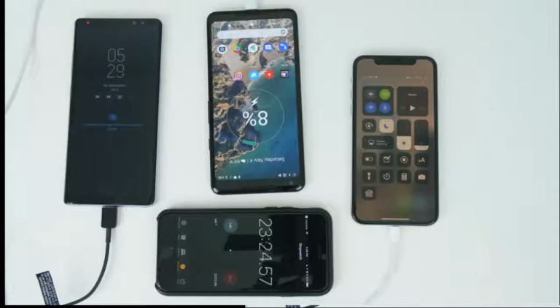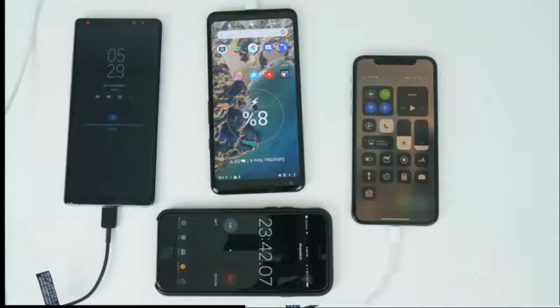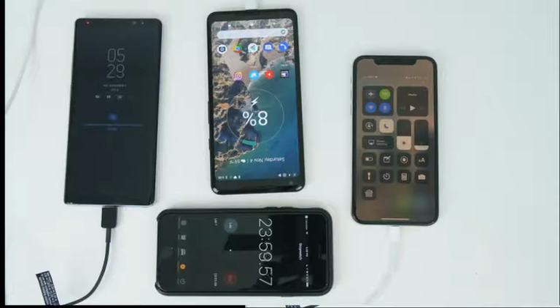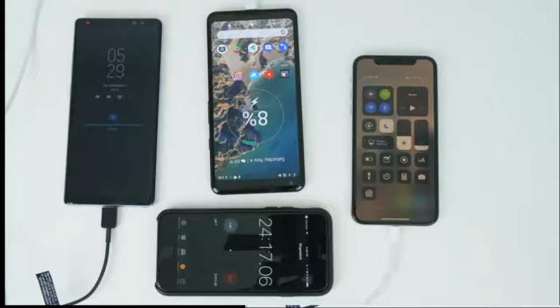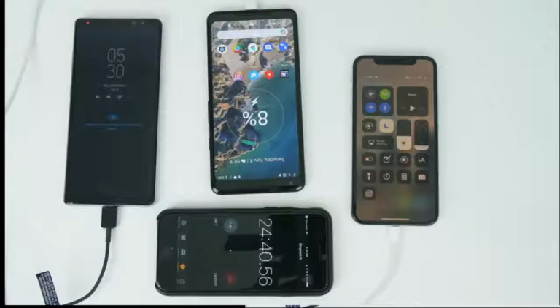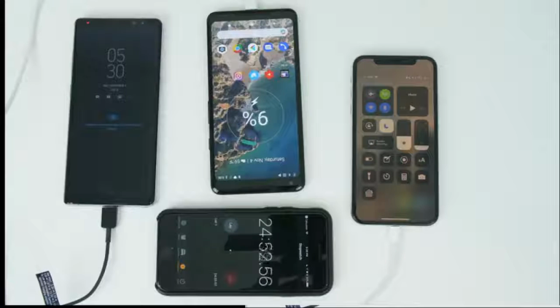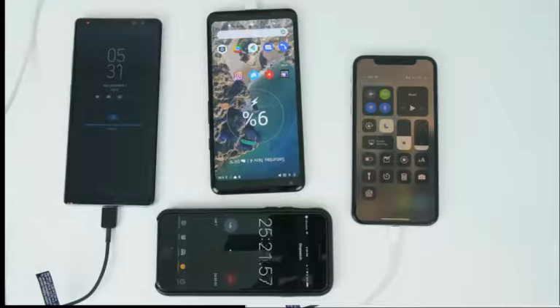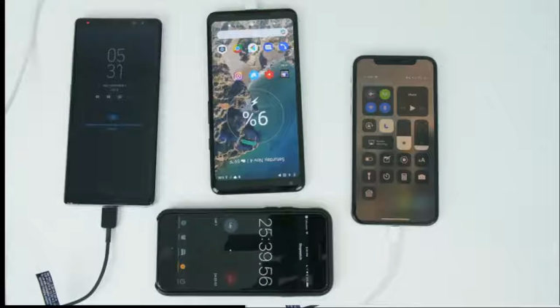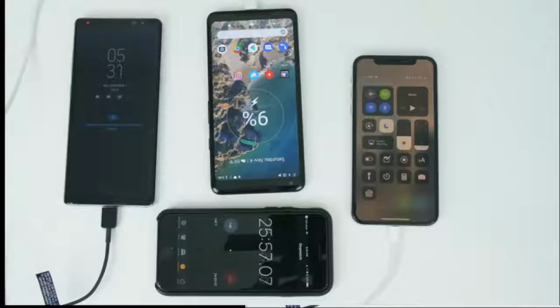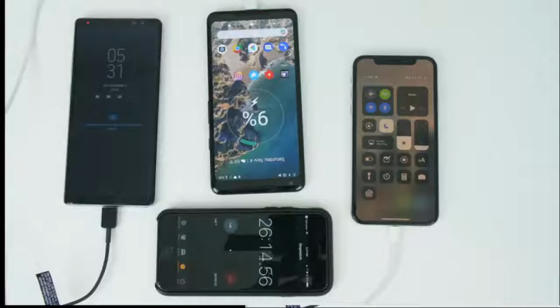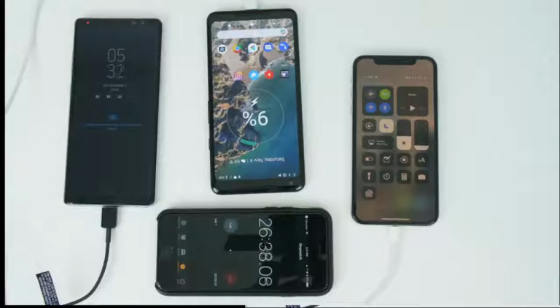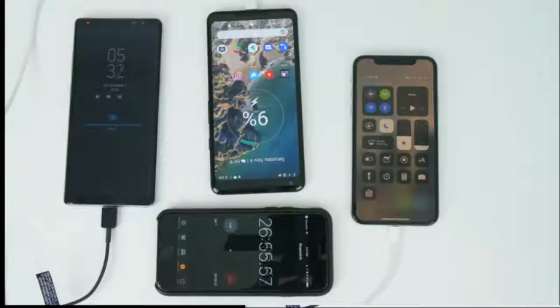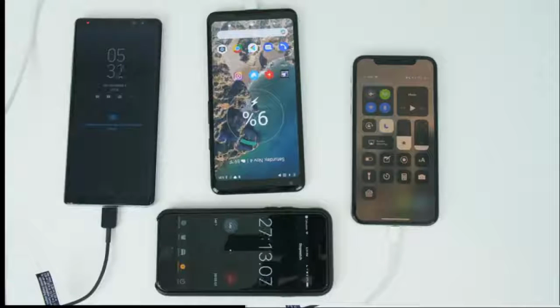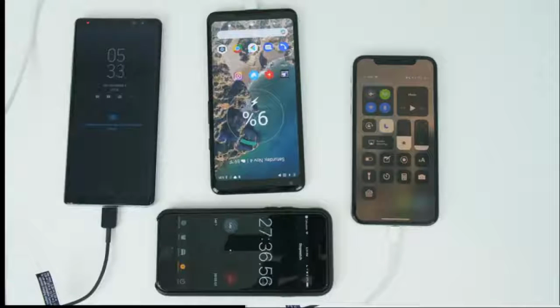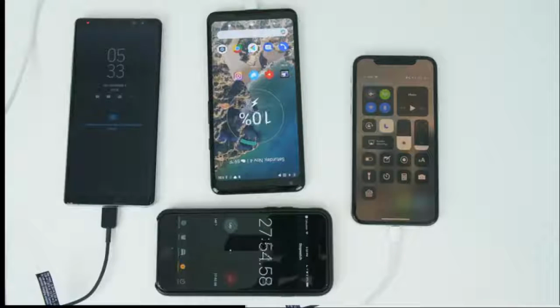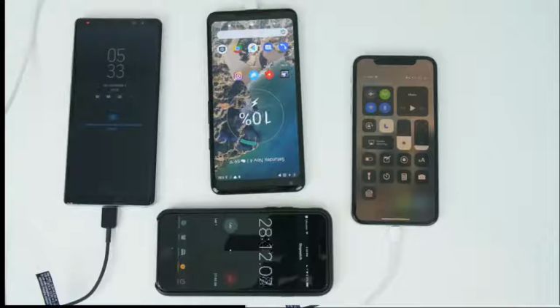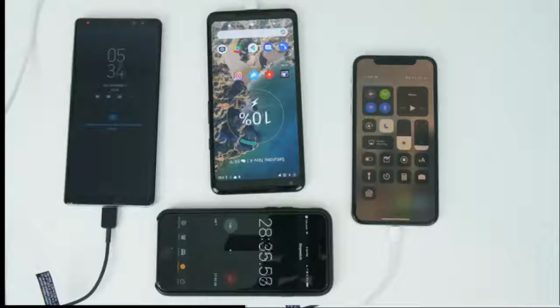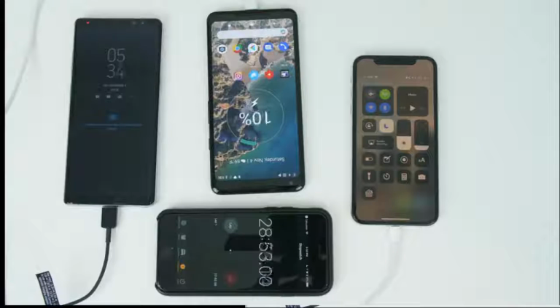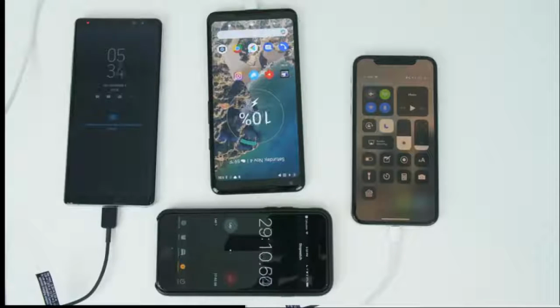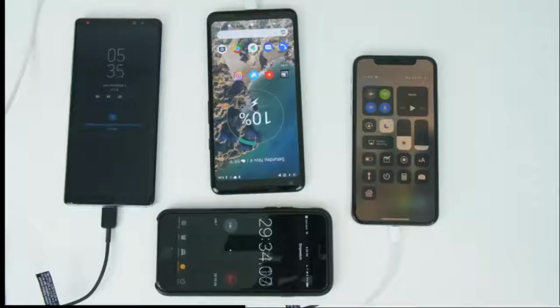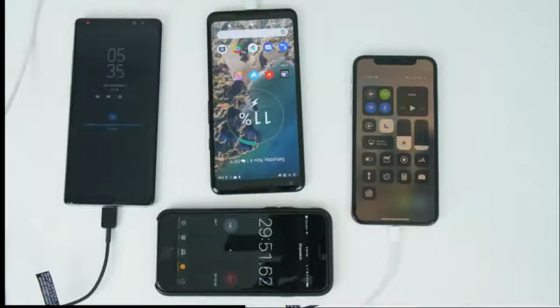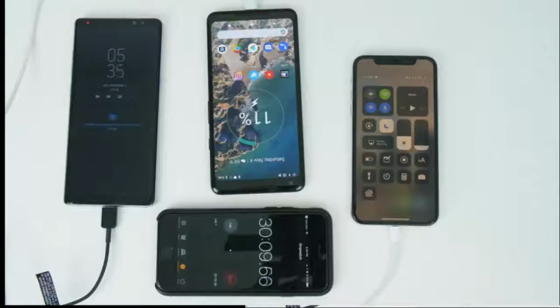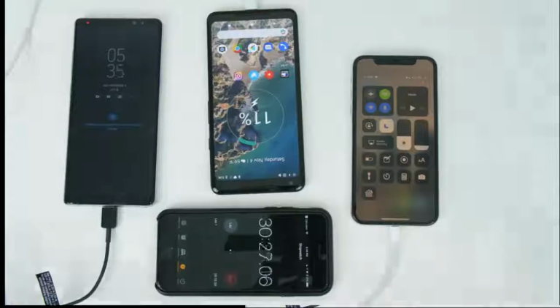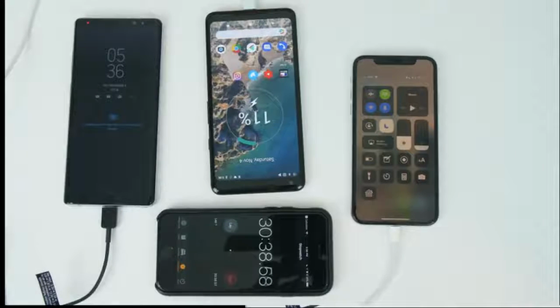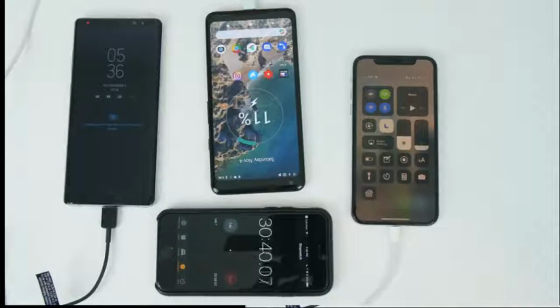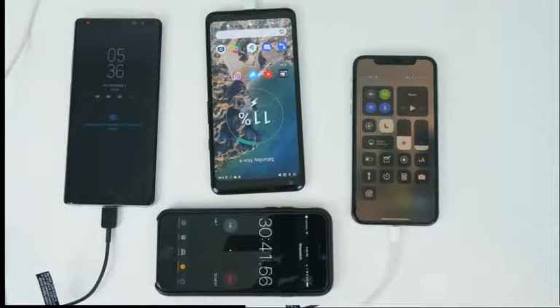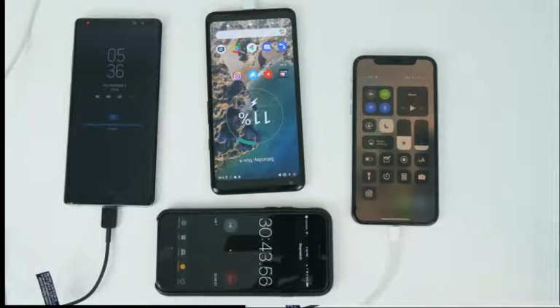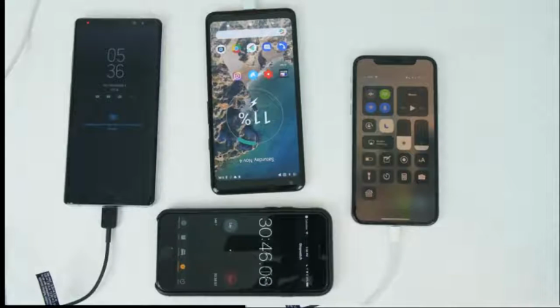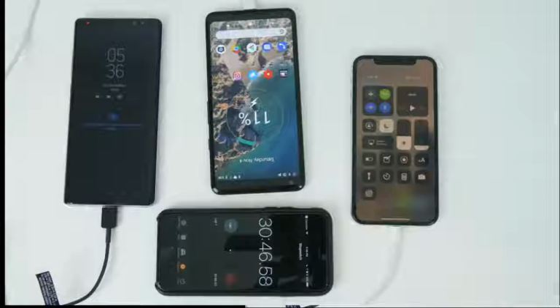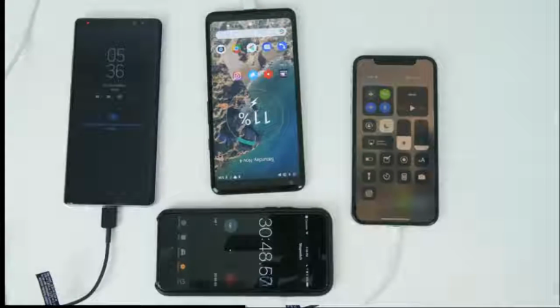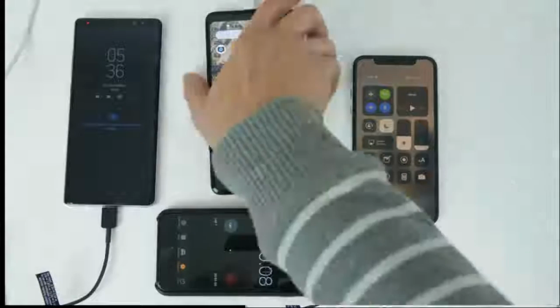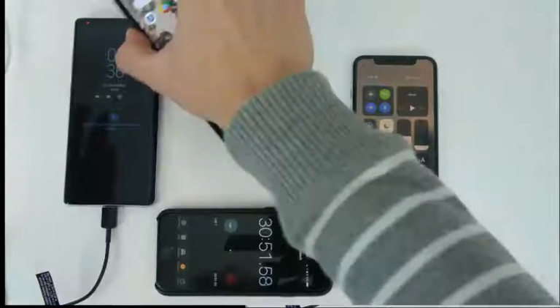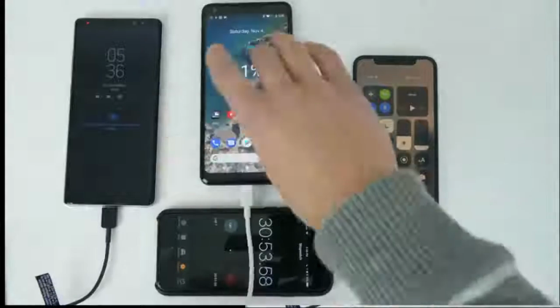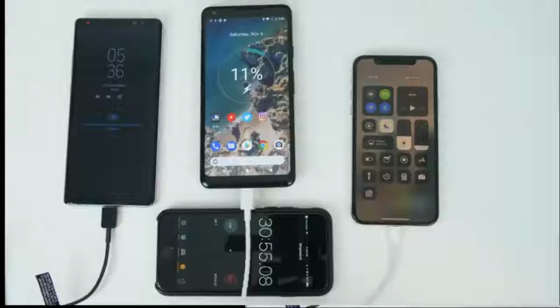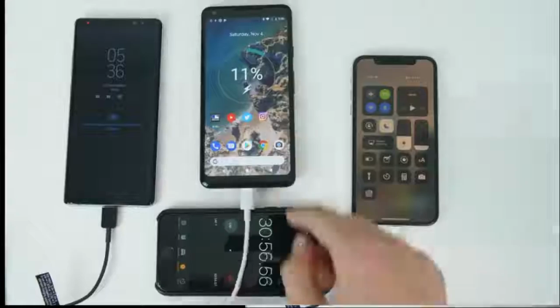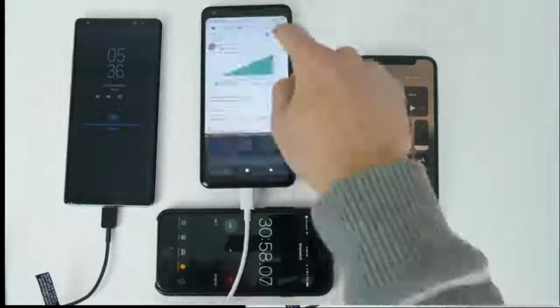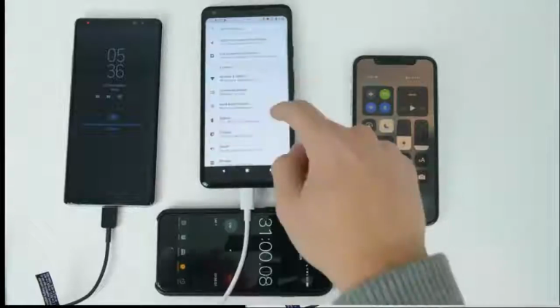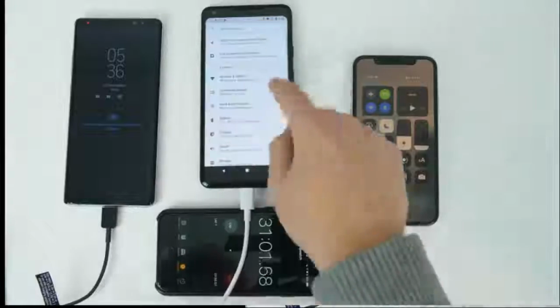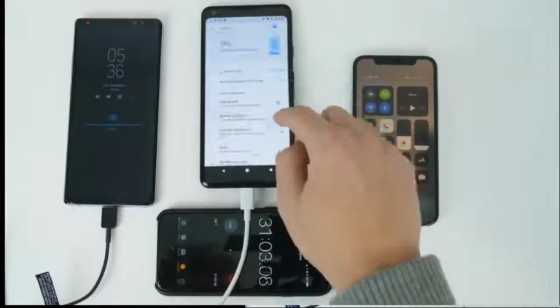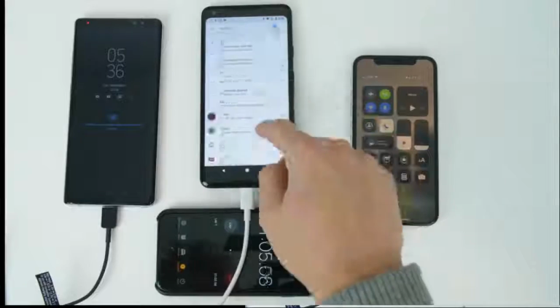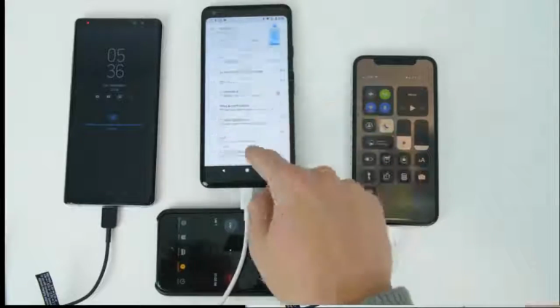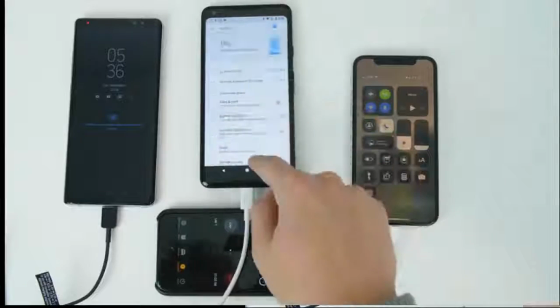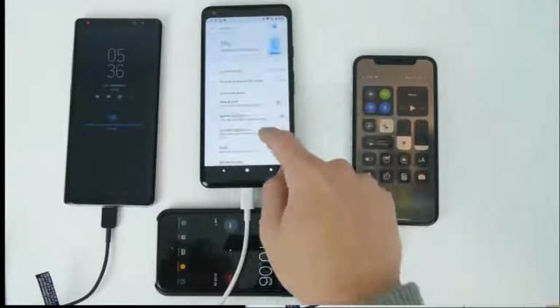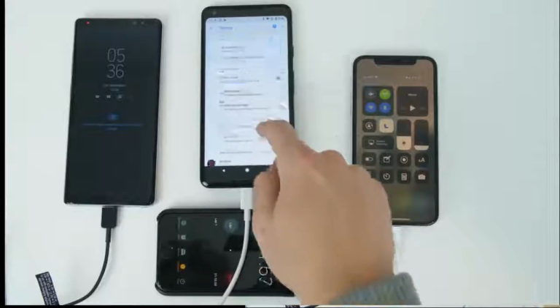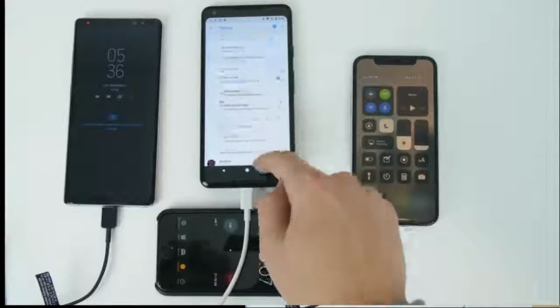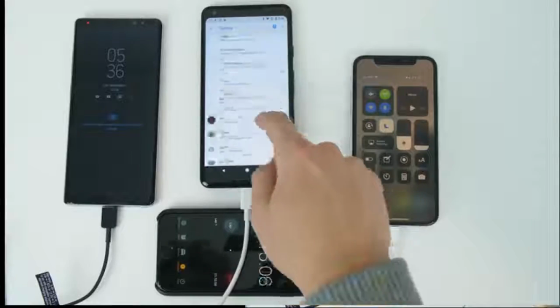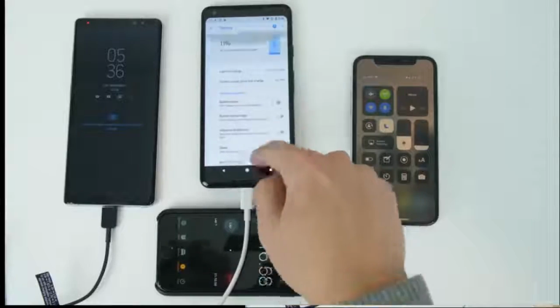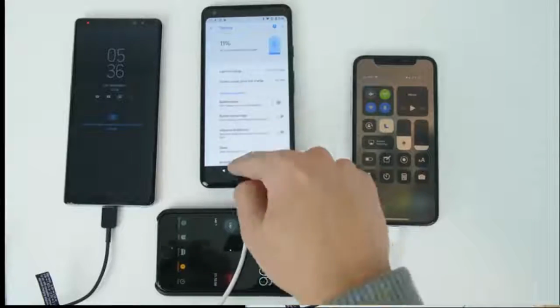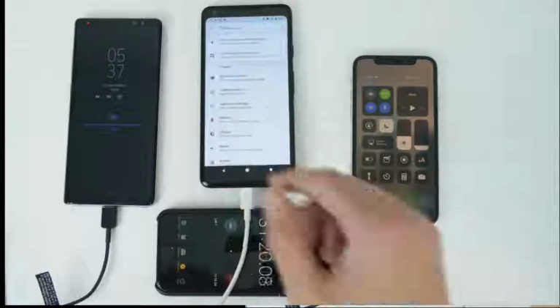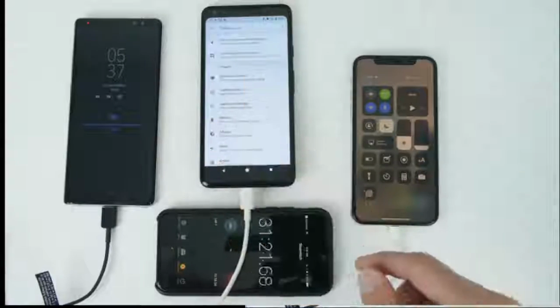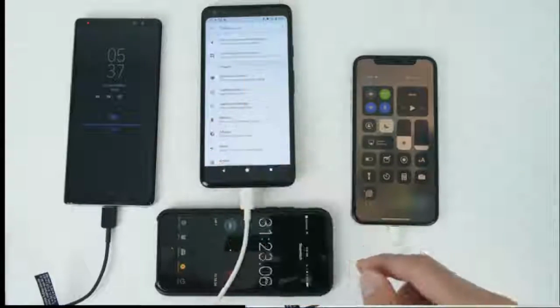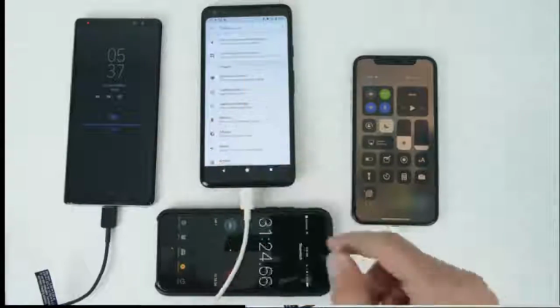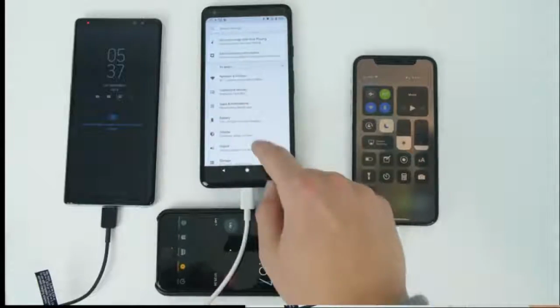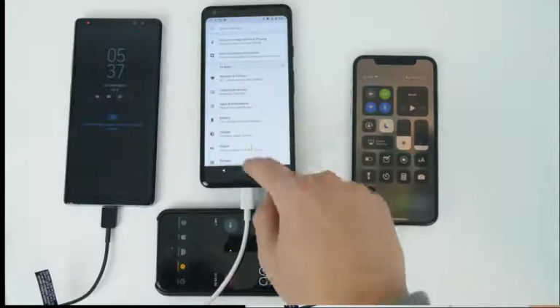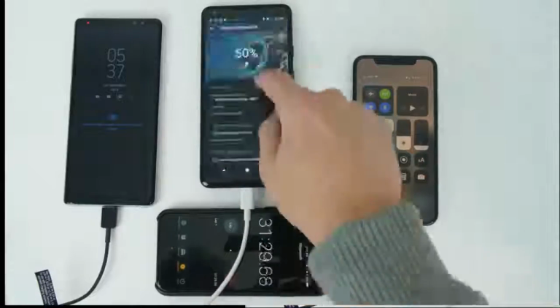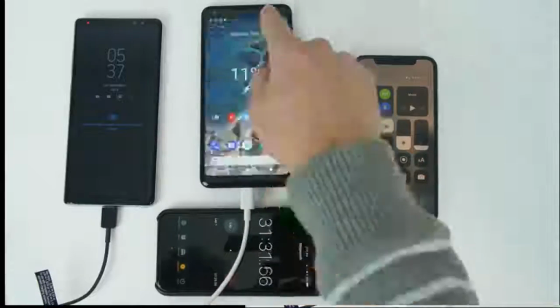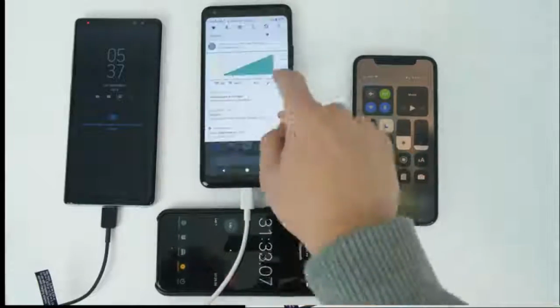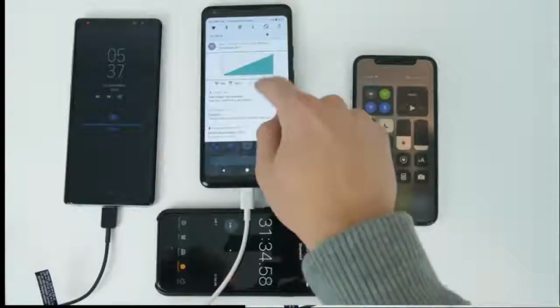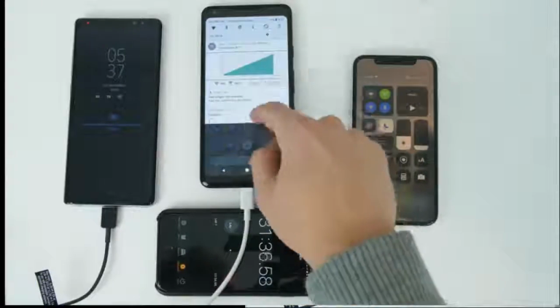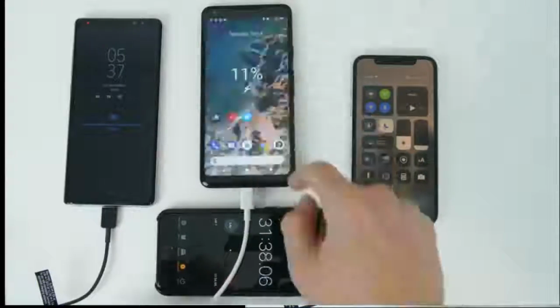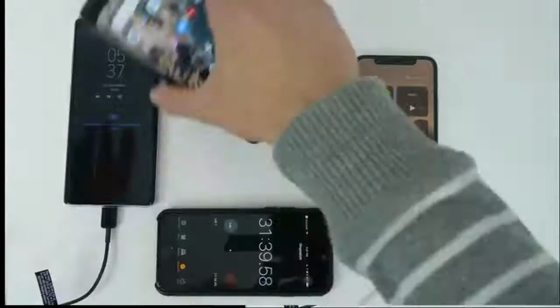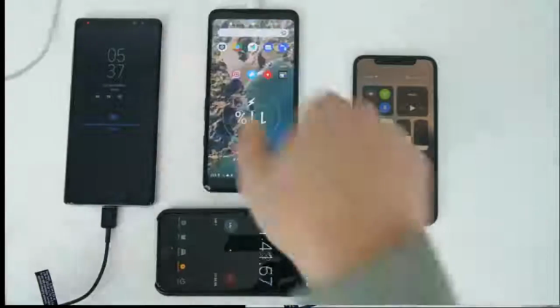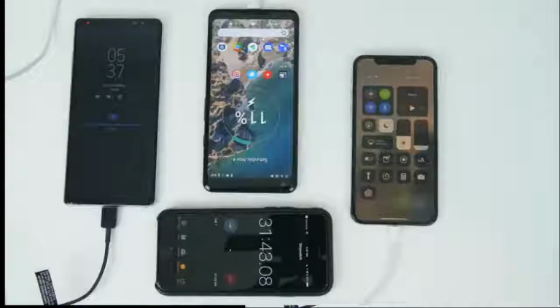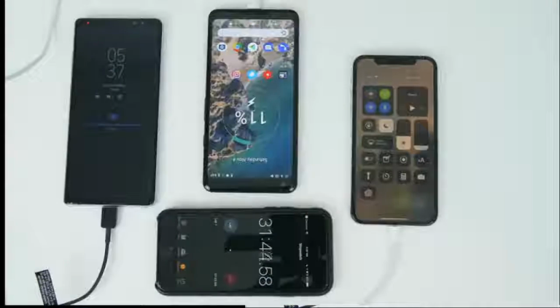At 30 minutes, we have the Note 8 soaring in at 32 percent, the Pixel is at 11 percent, and the iPhone is at 15 percent.